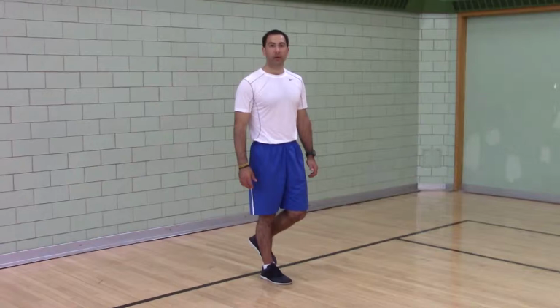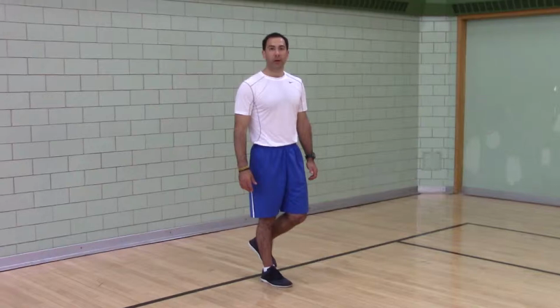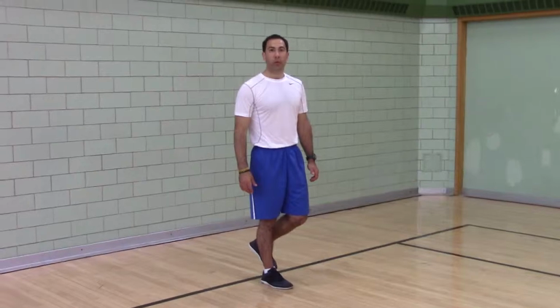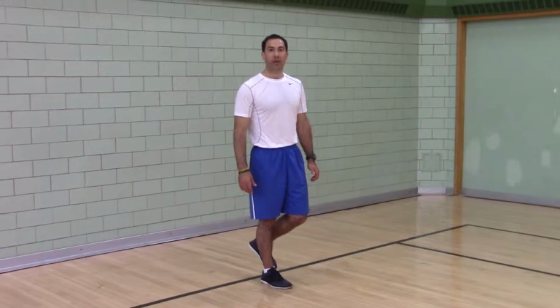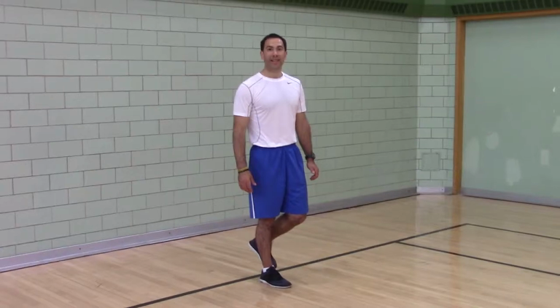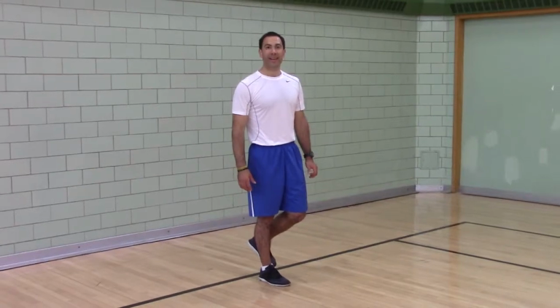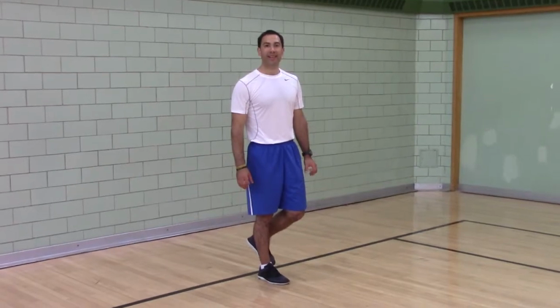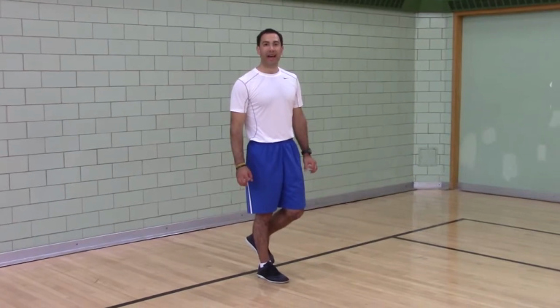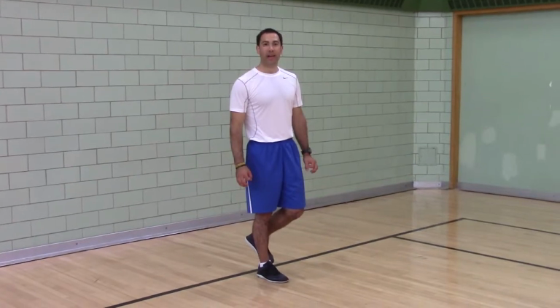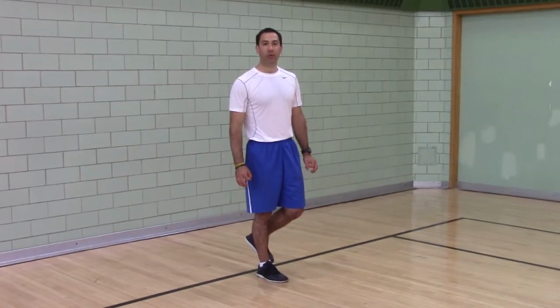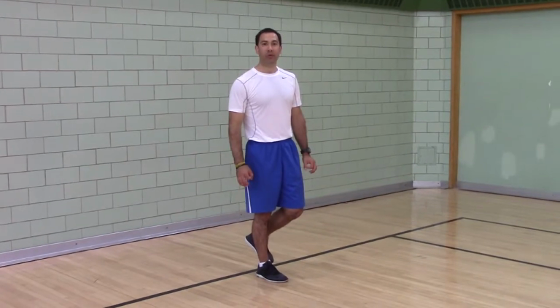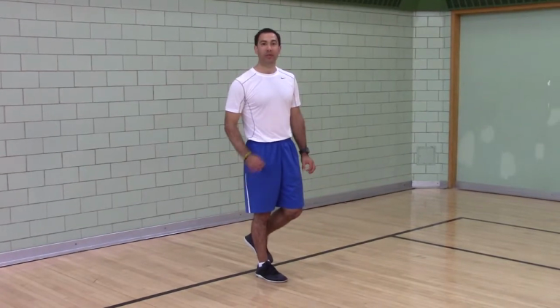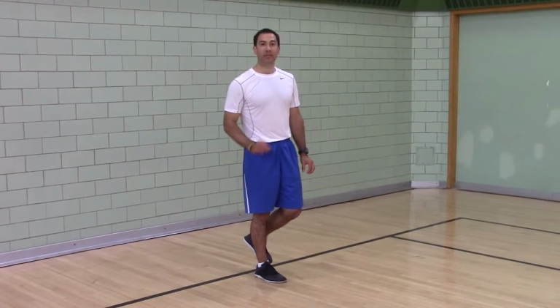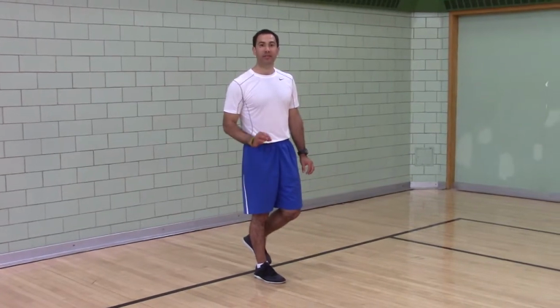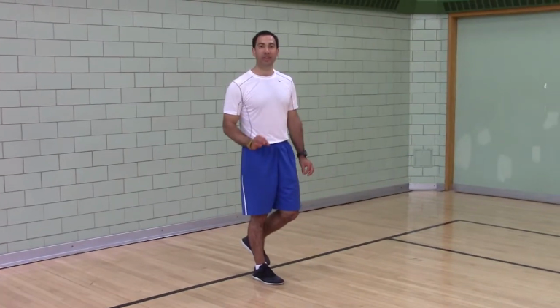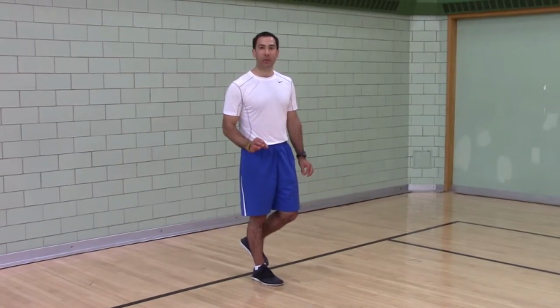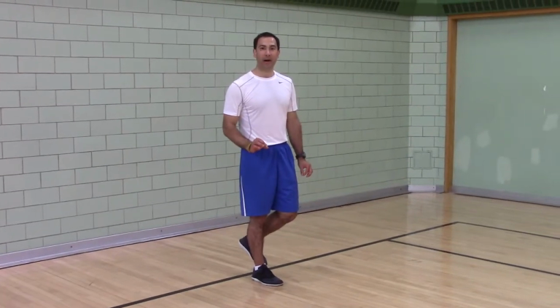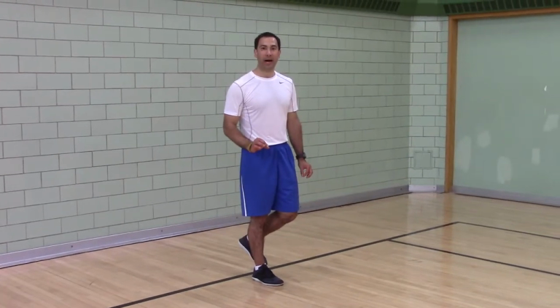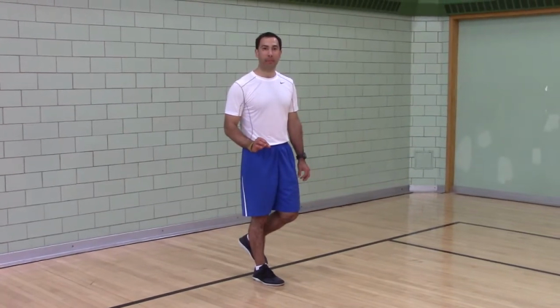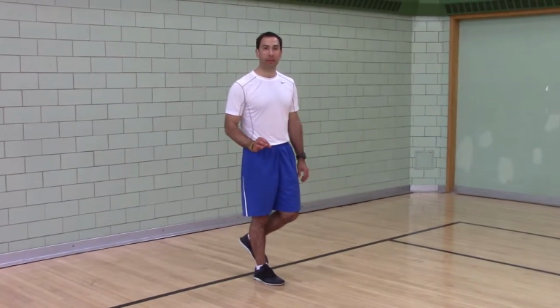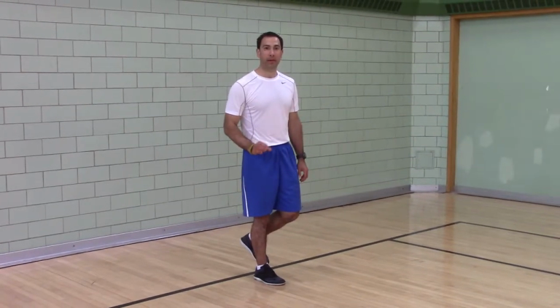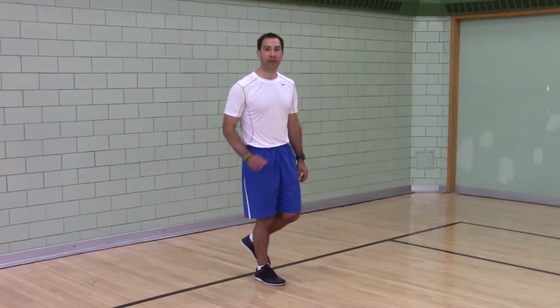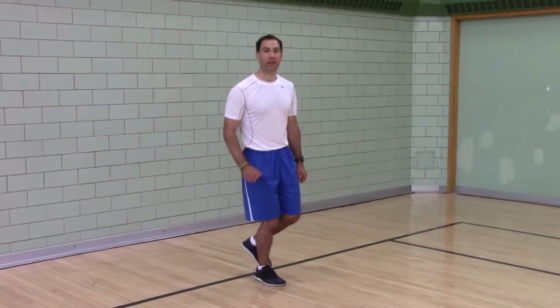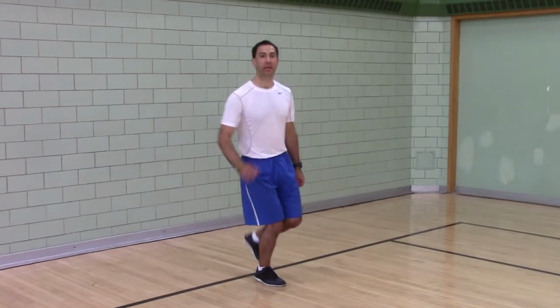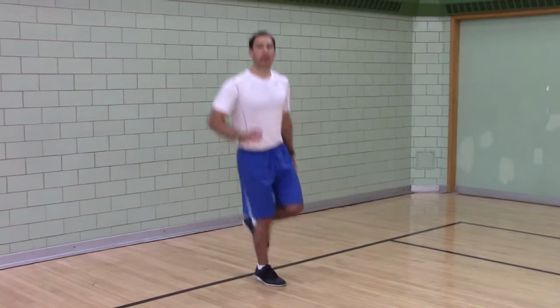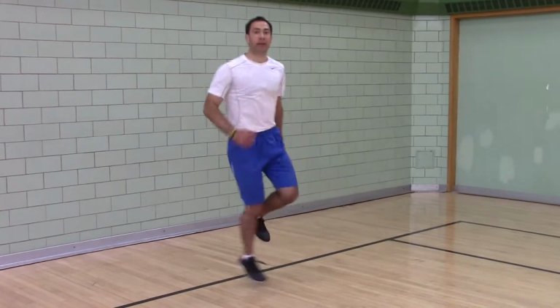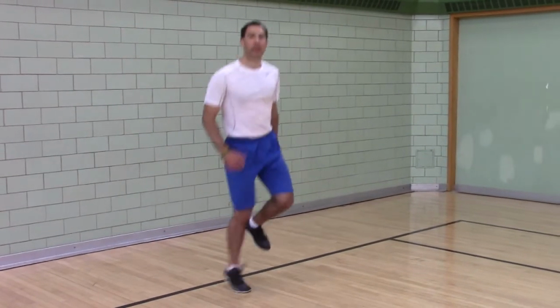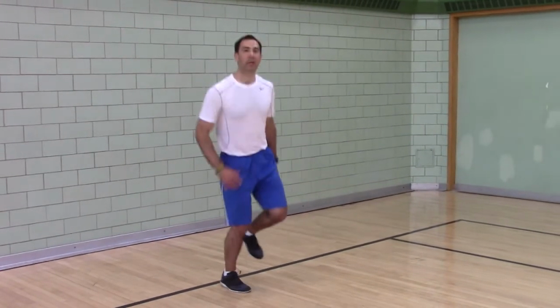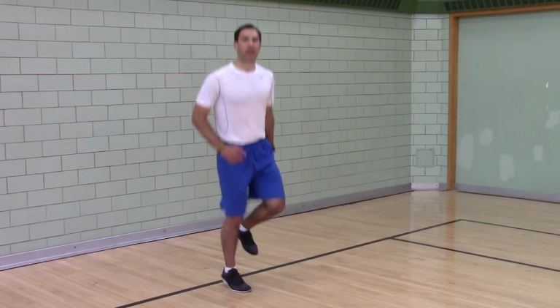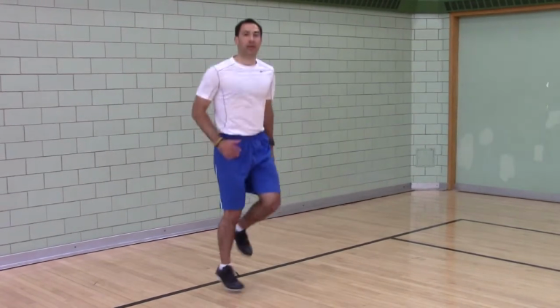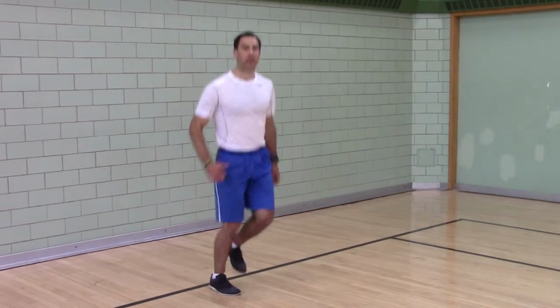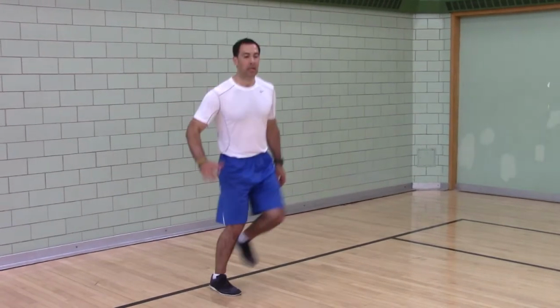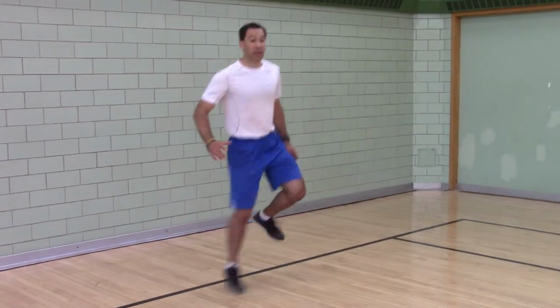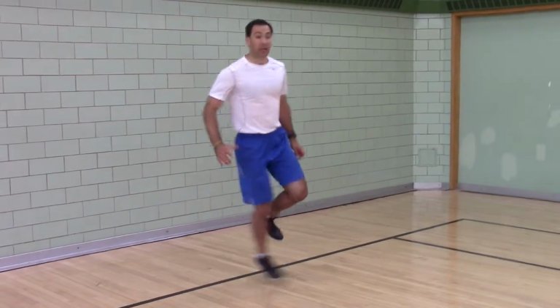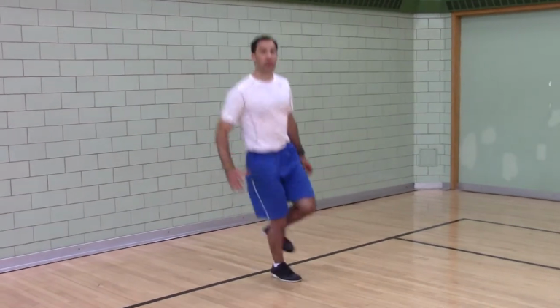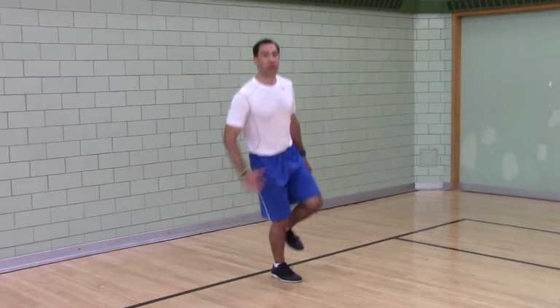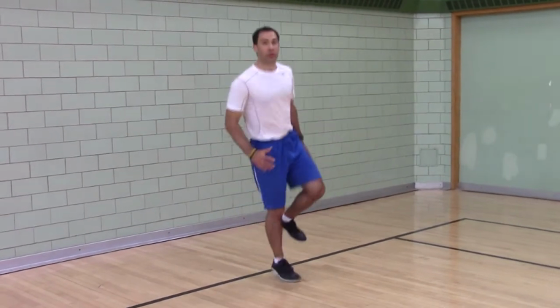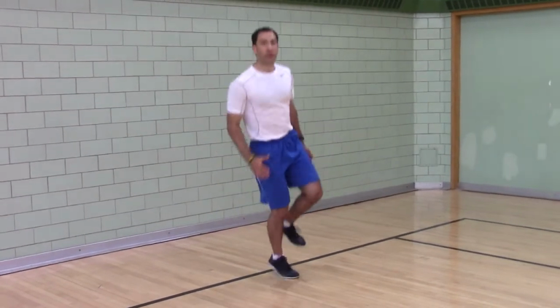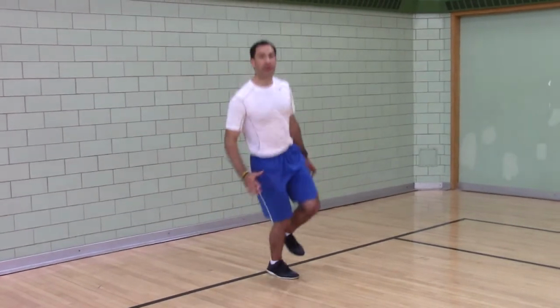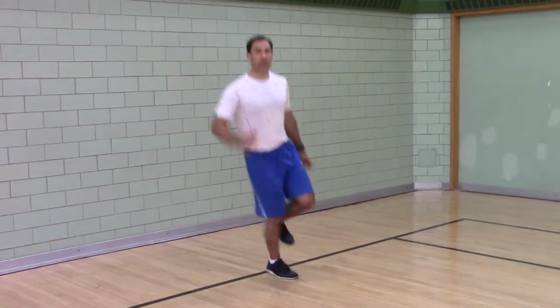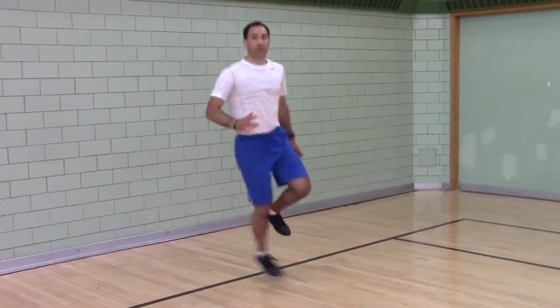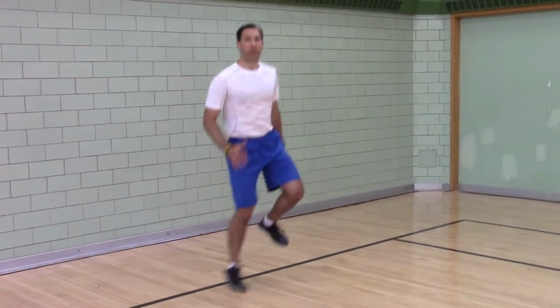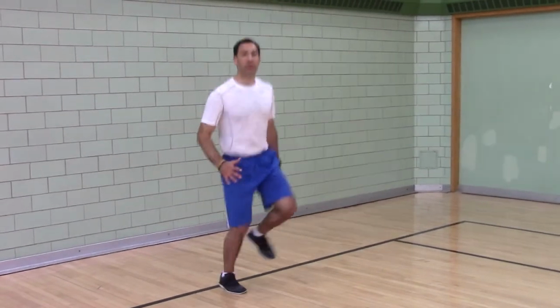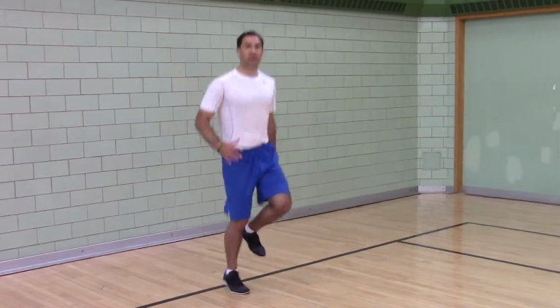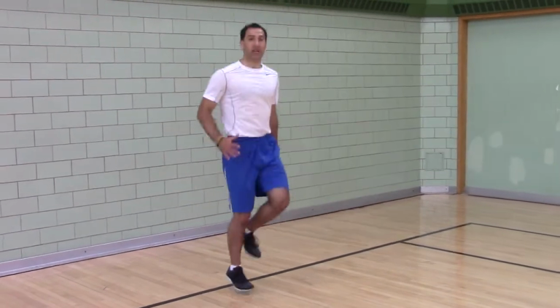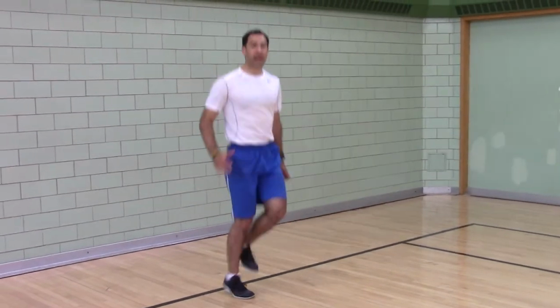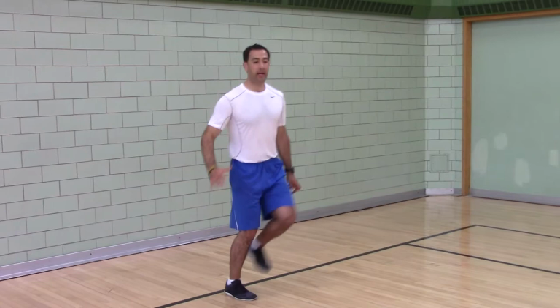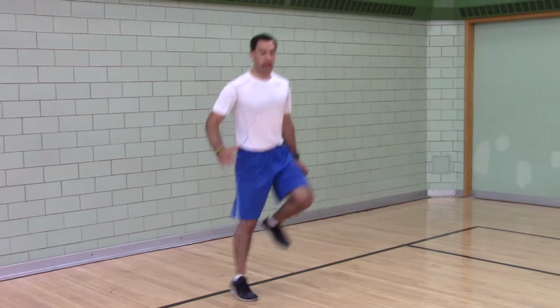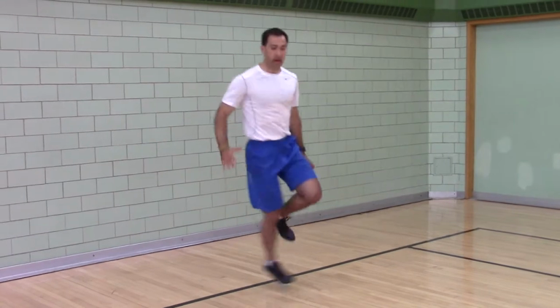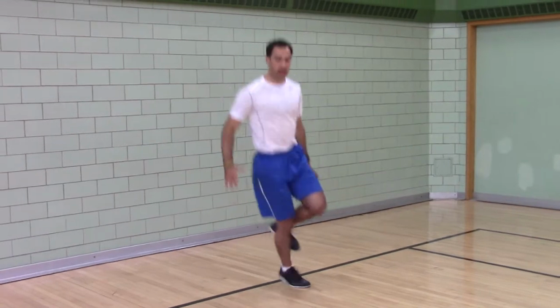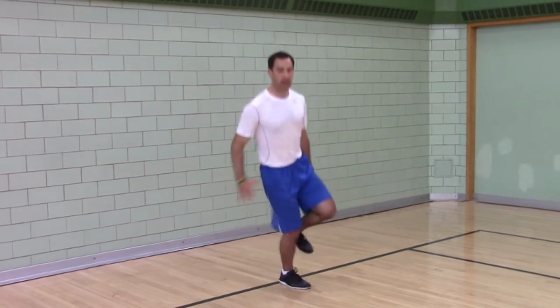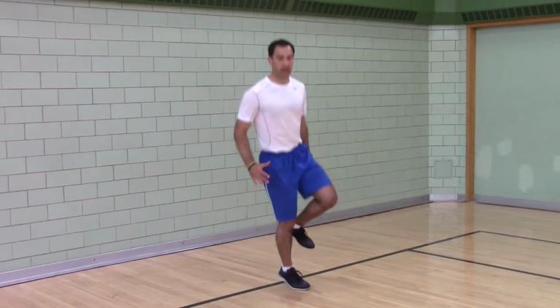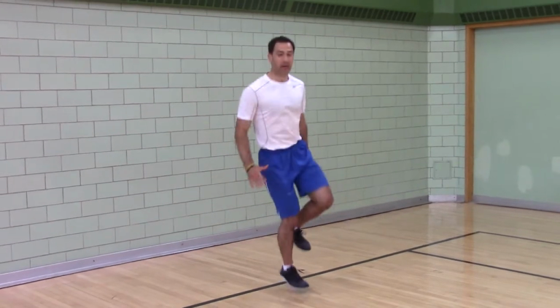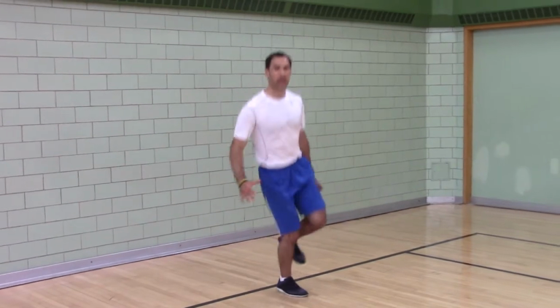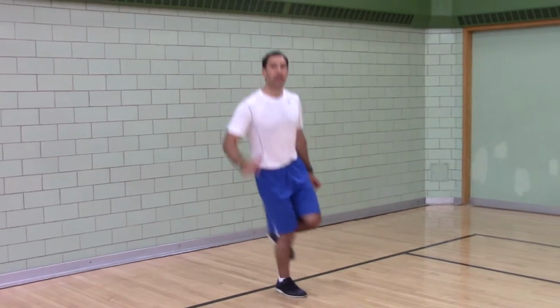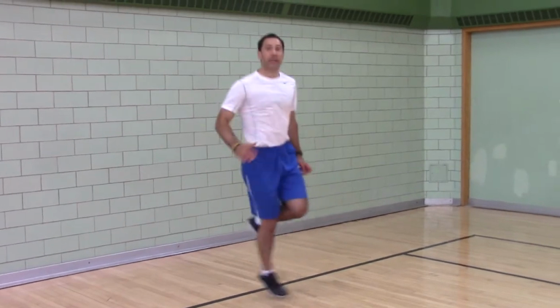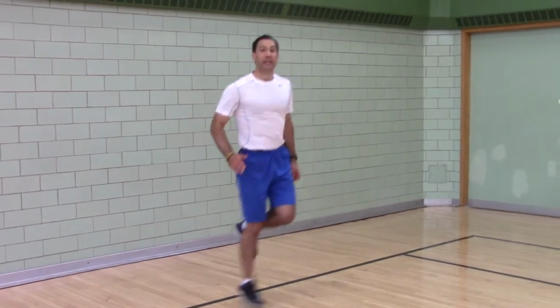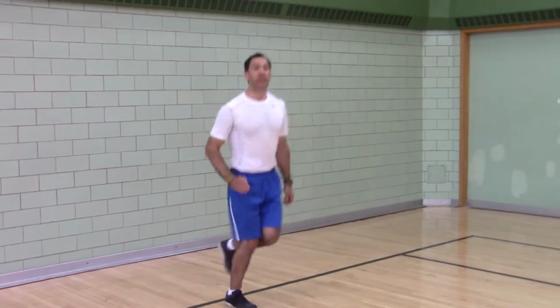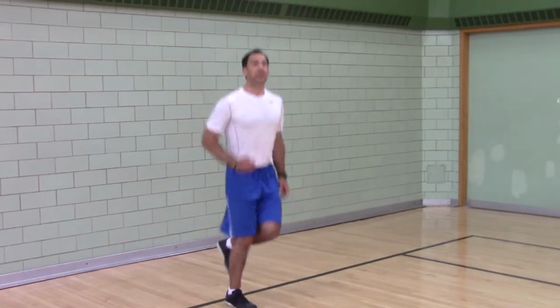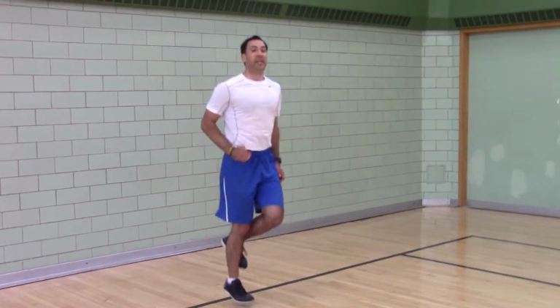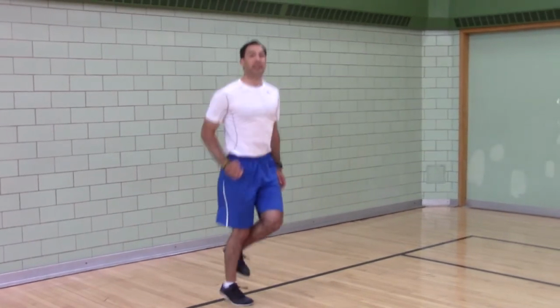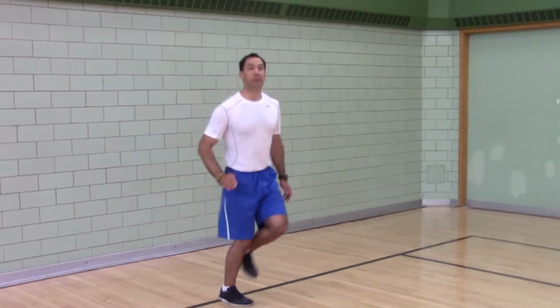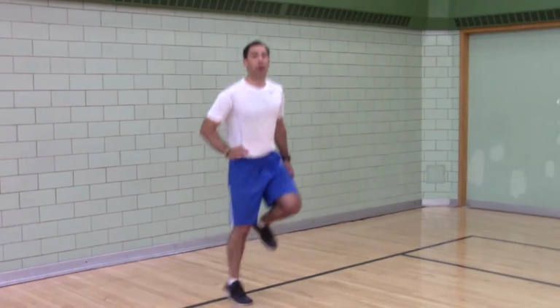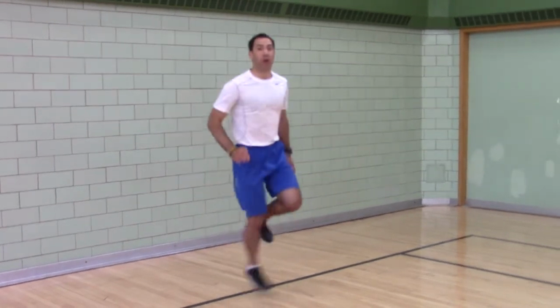One leg lateral double hop. Two bounces per side. Stay tall.